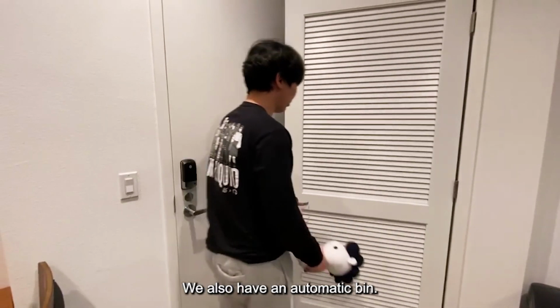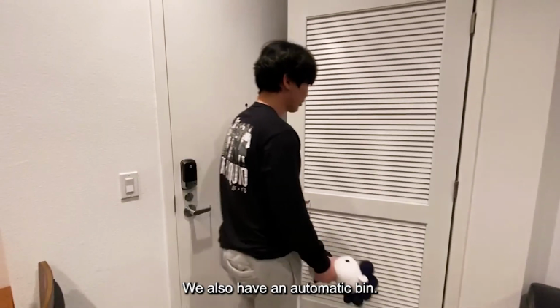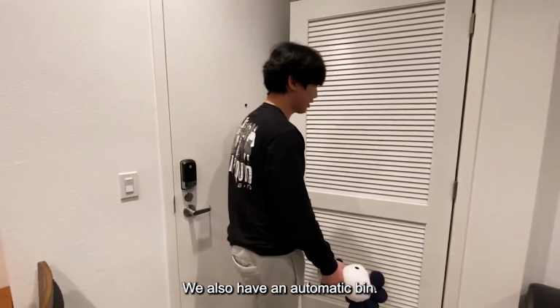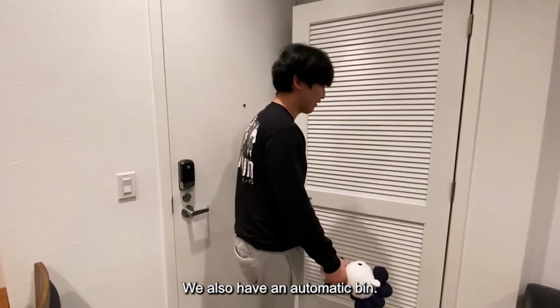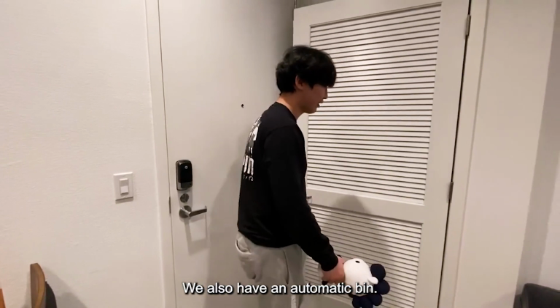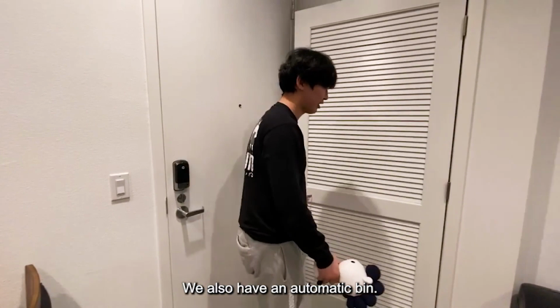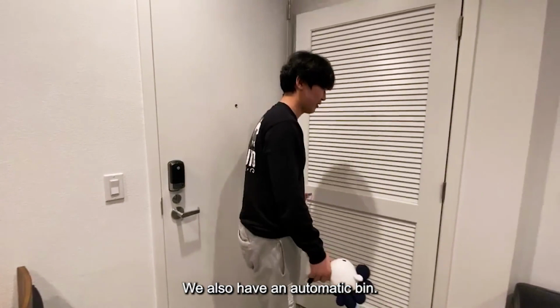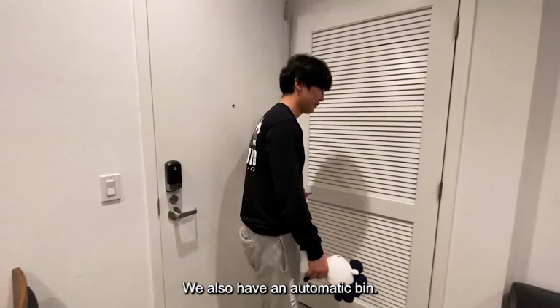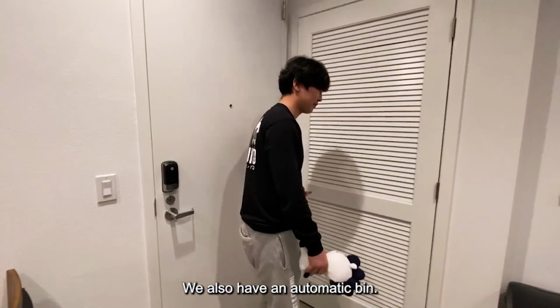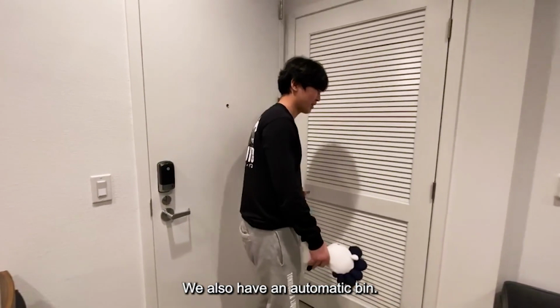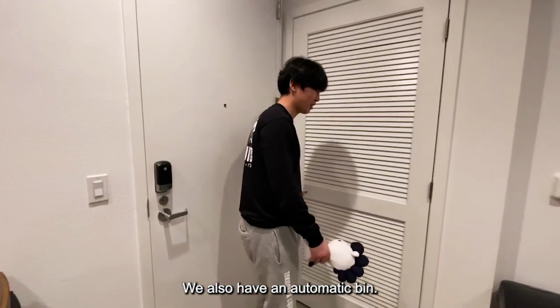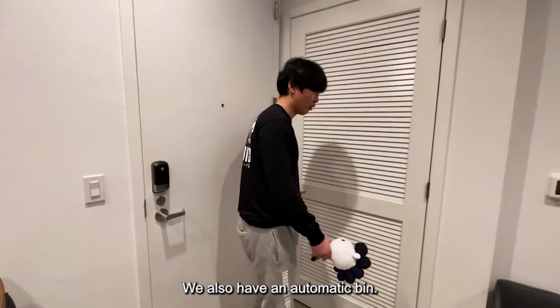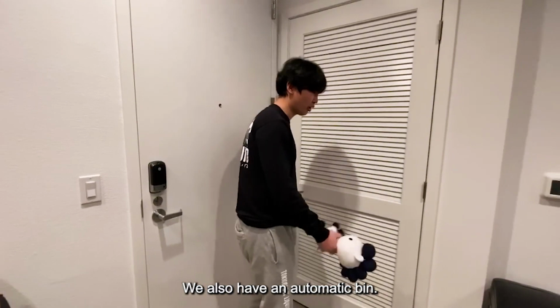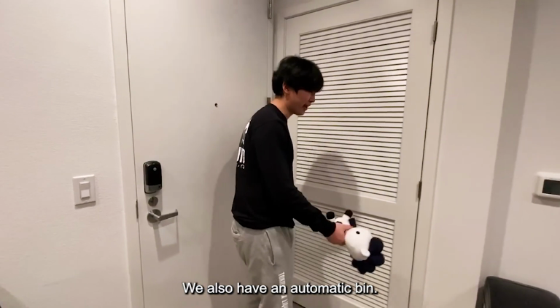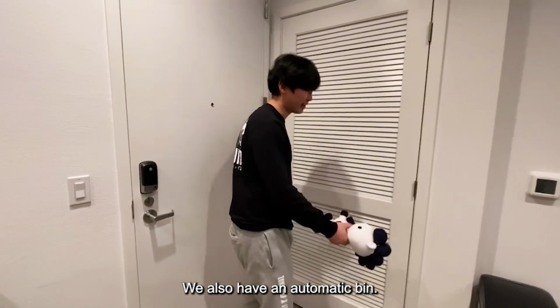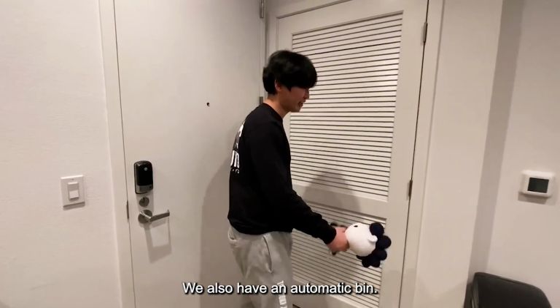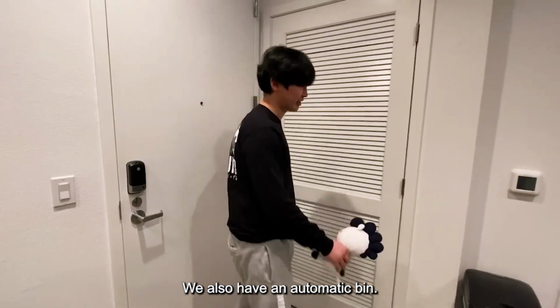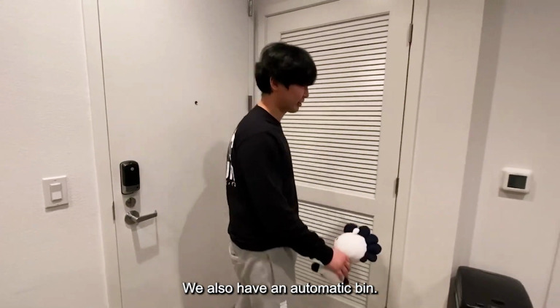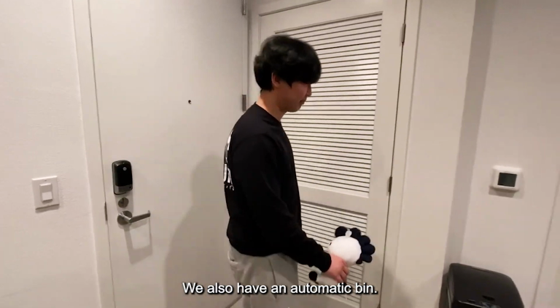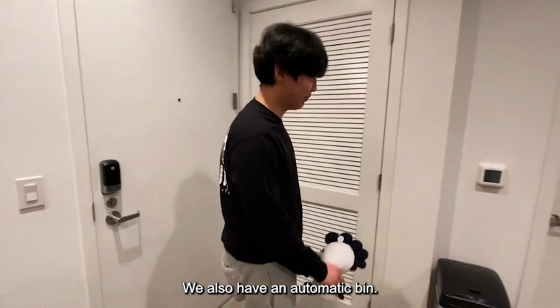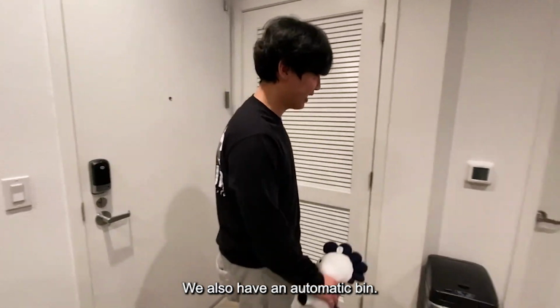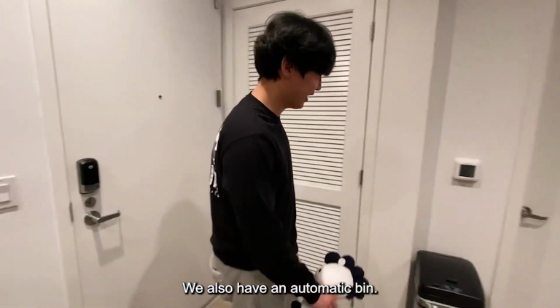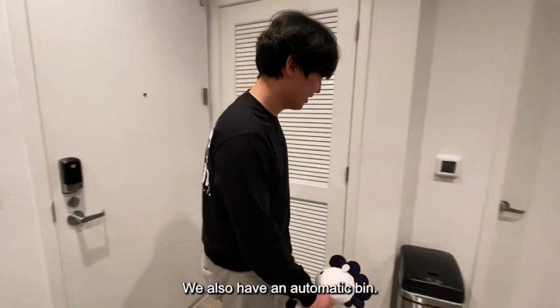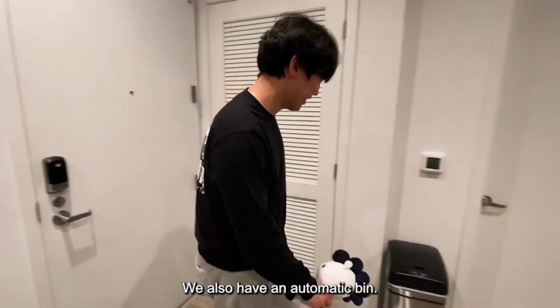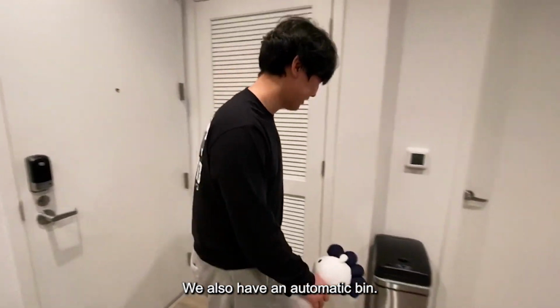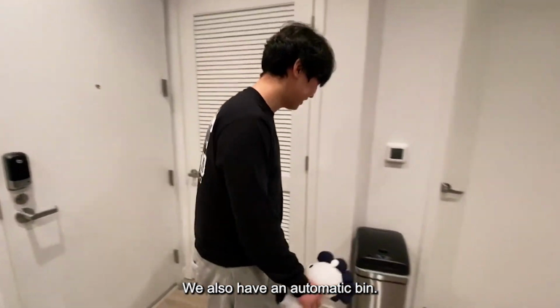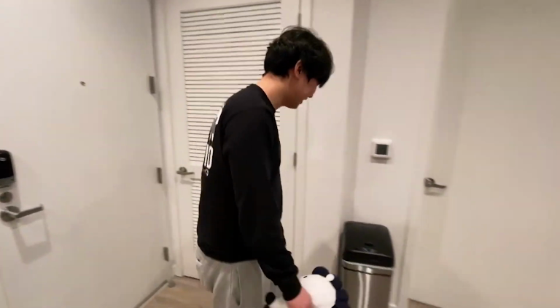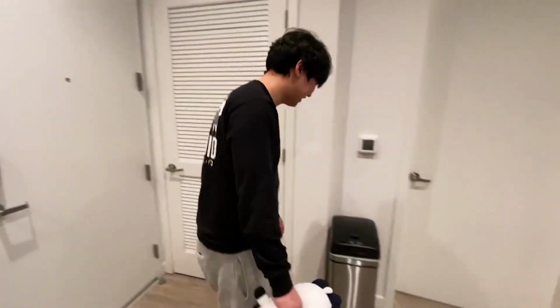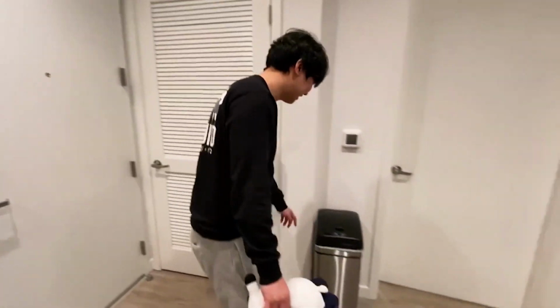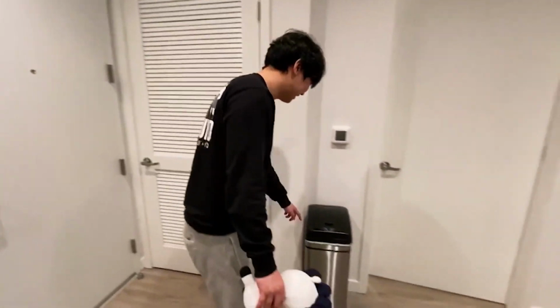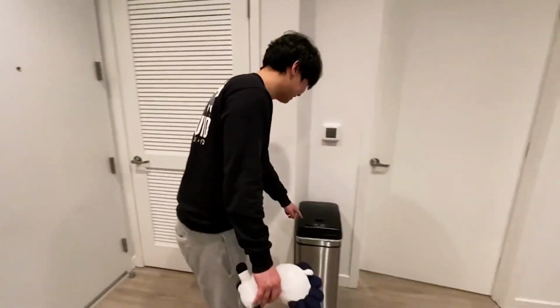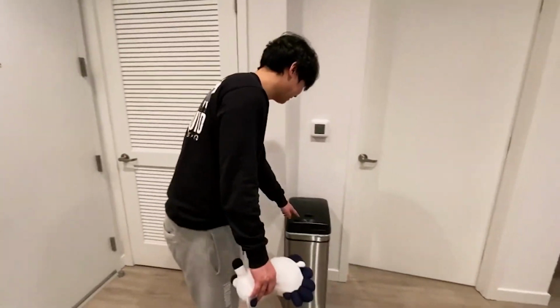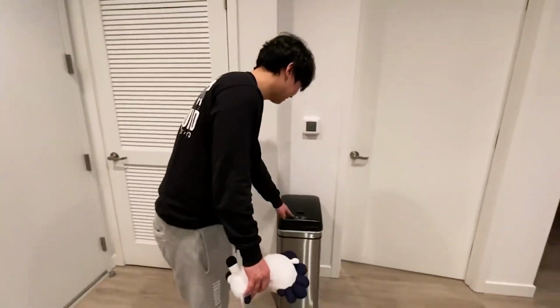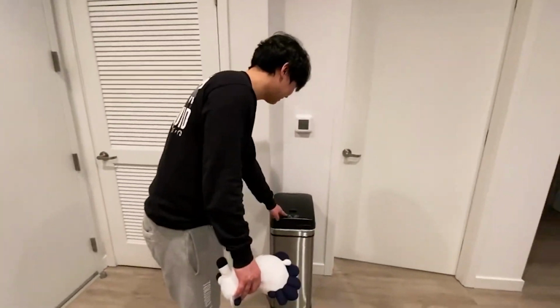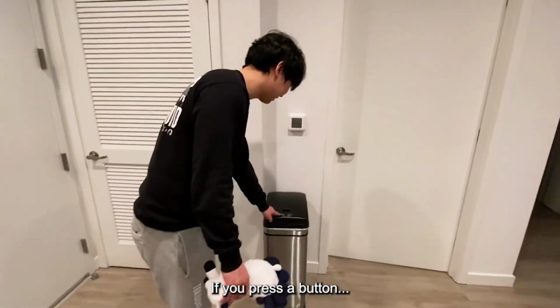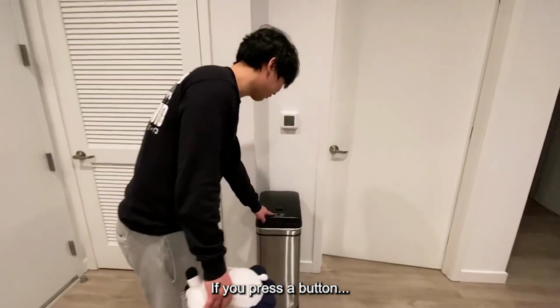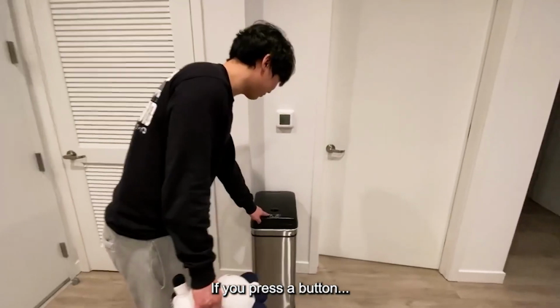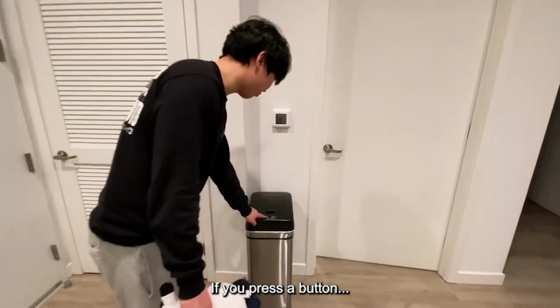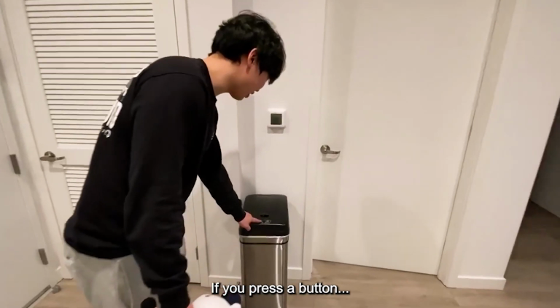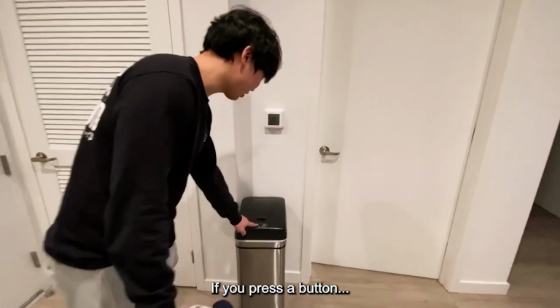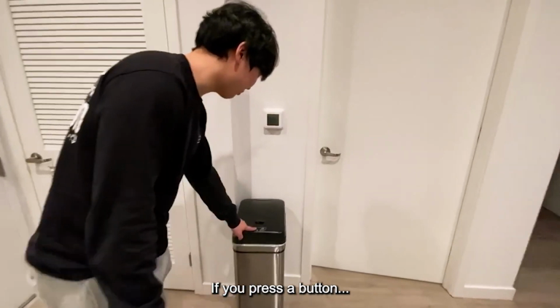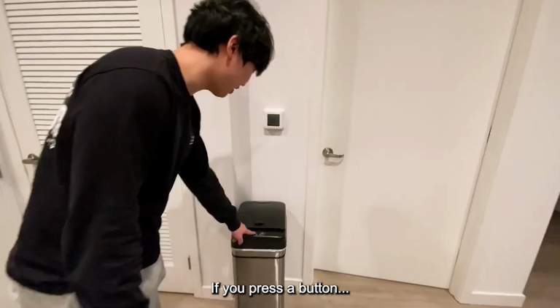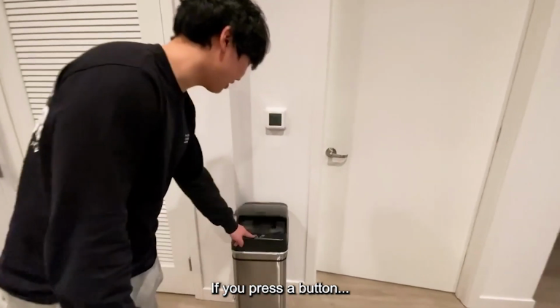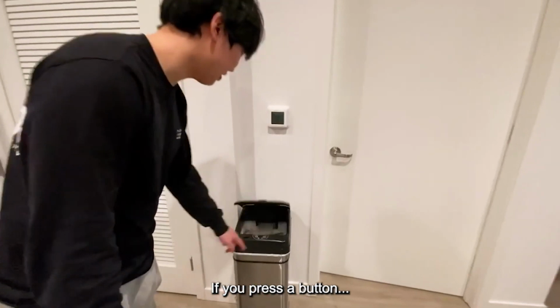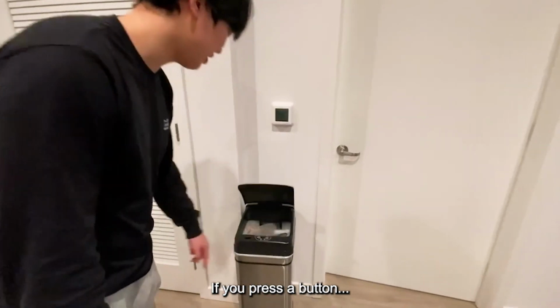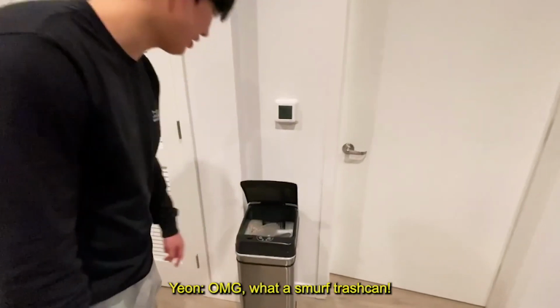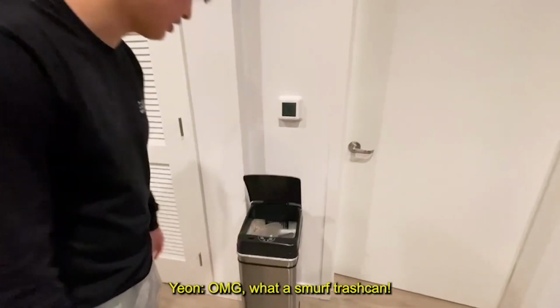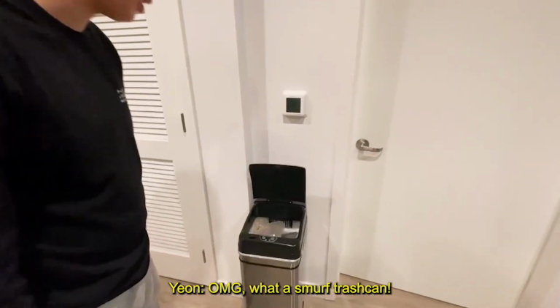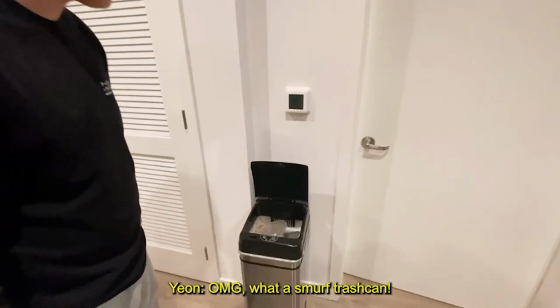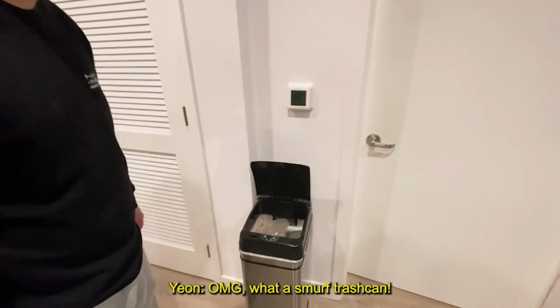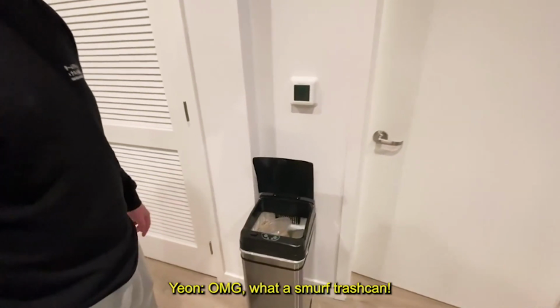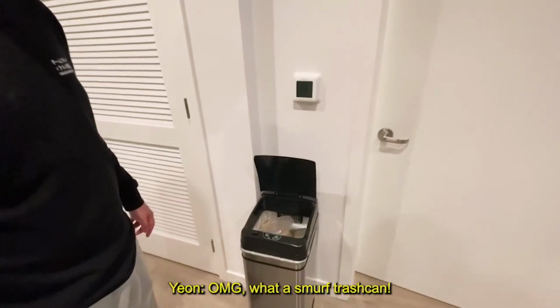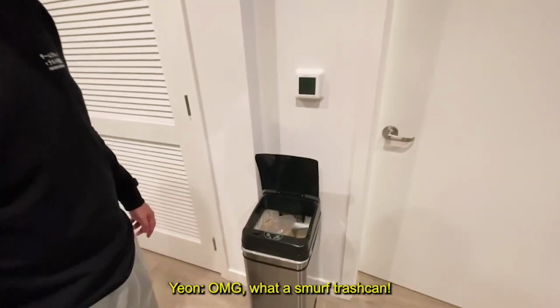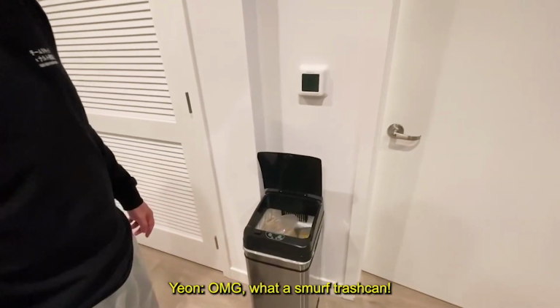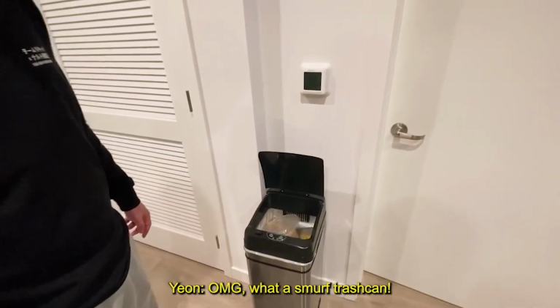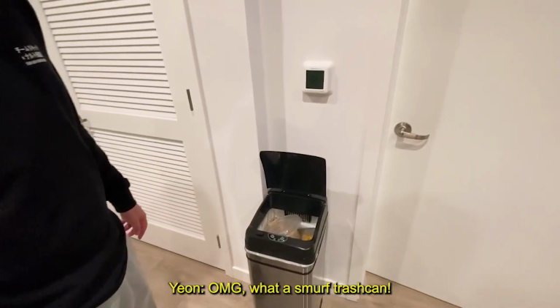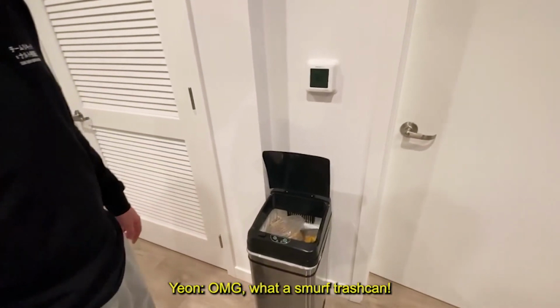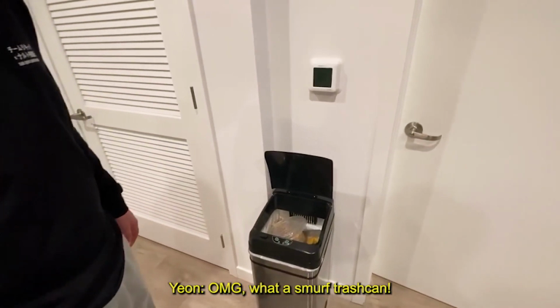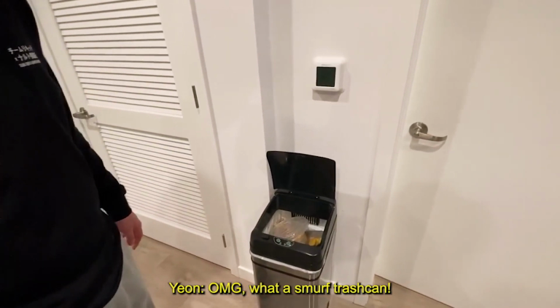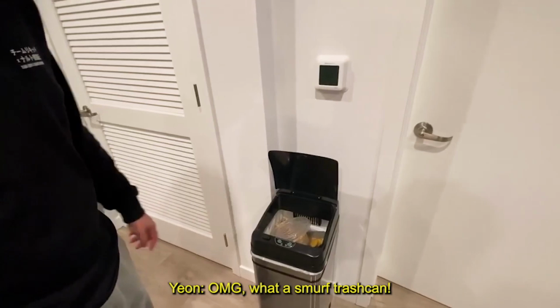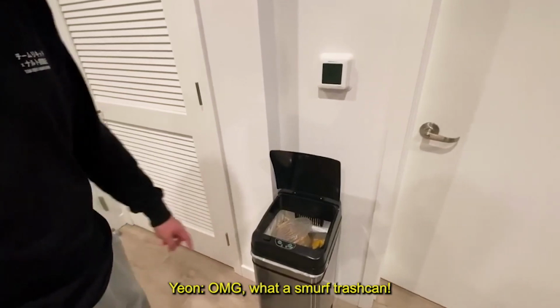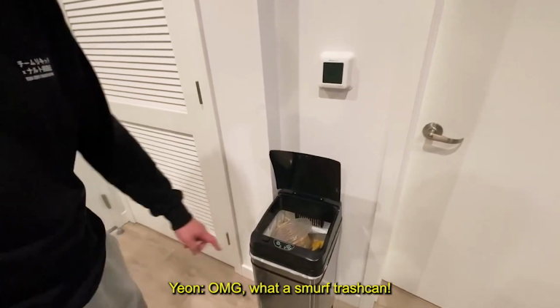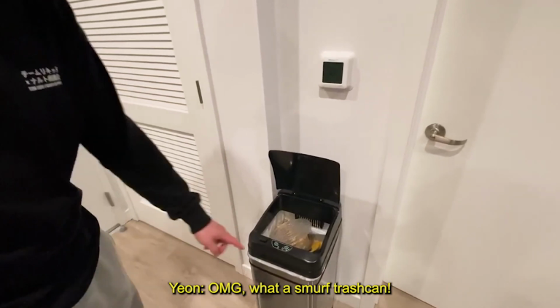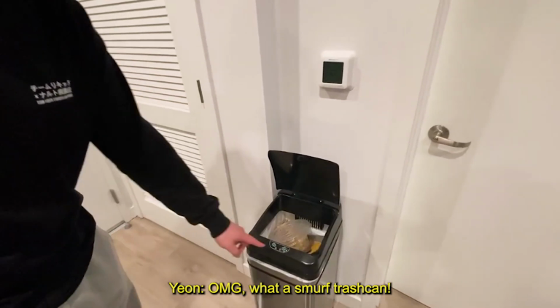We also have an automatic bin — so if you press the button... oh my god, what a smart trash can!